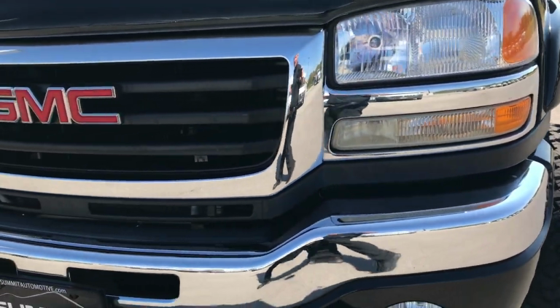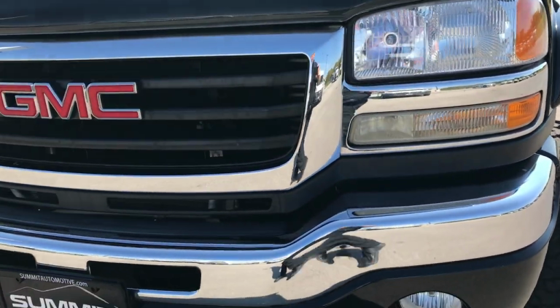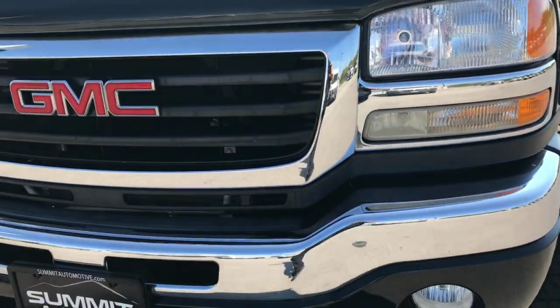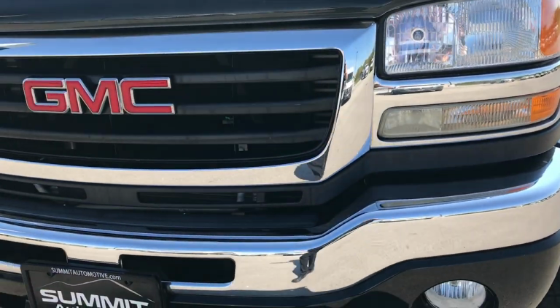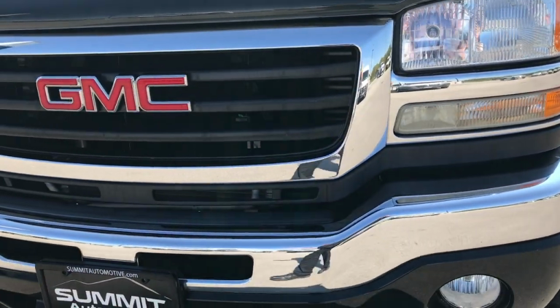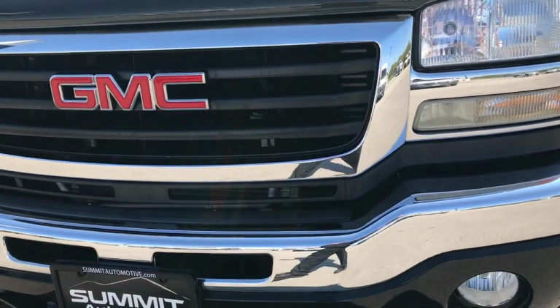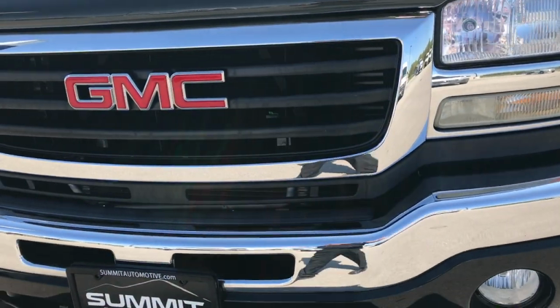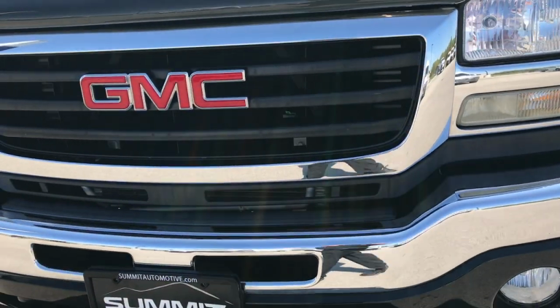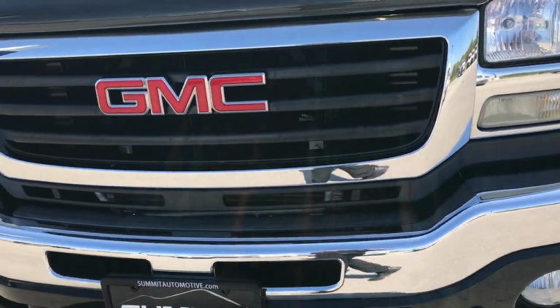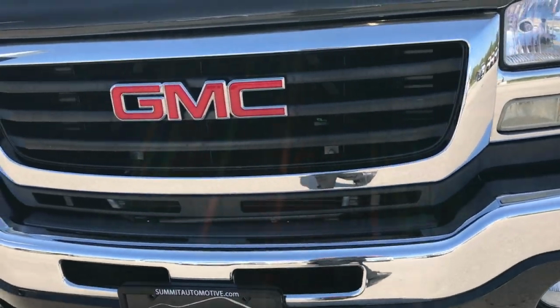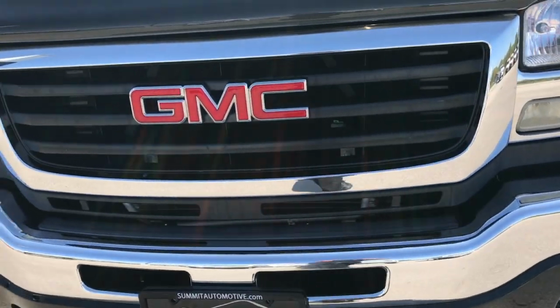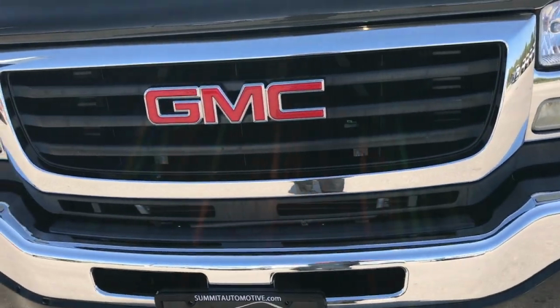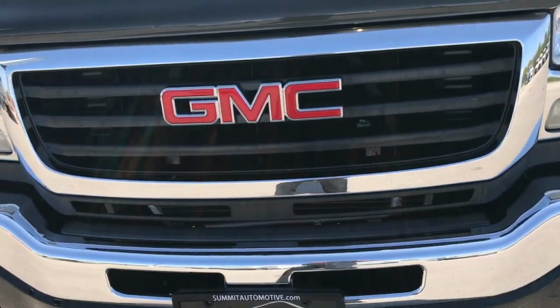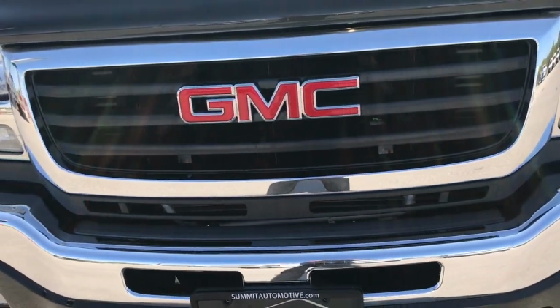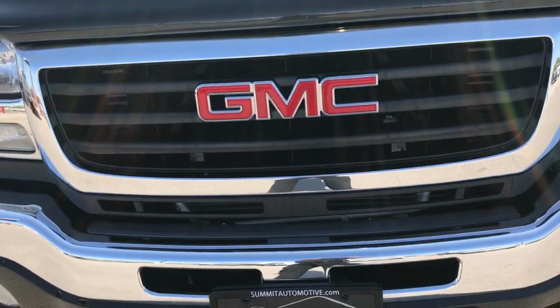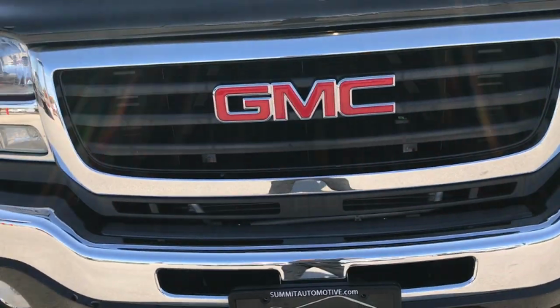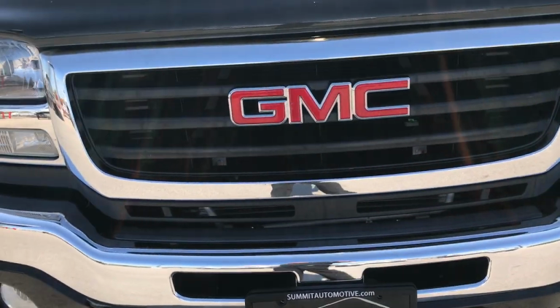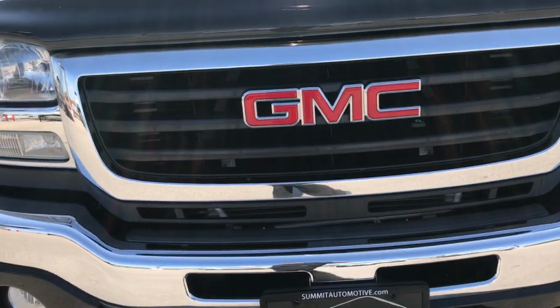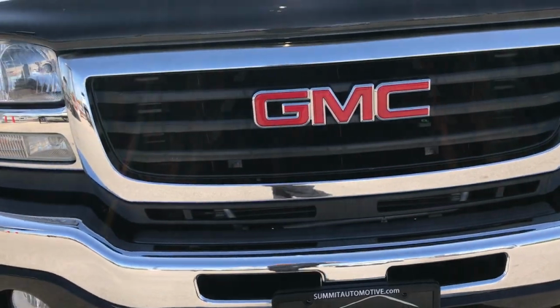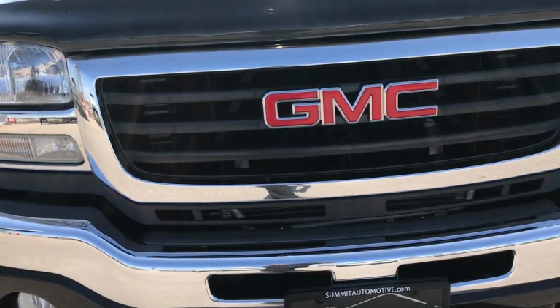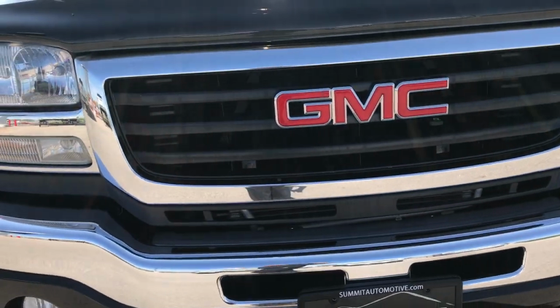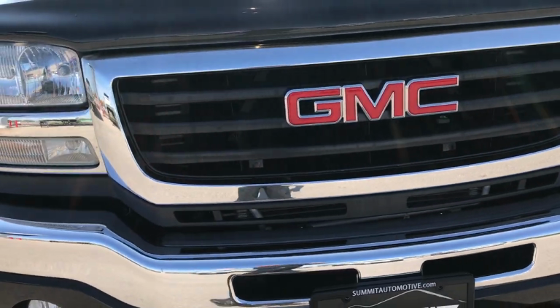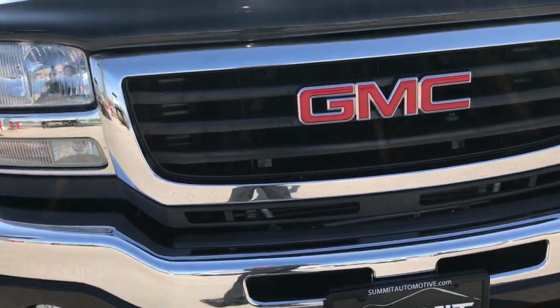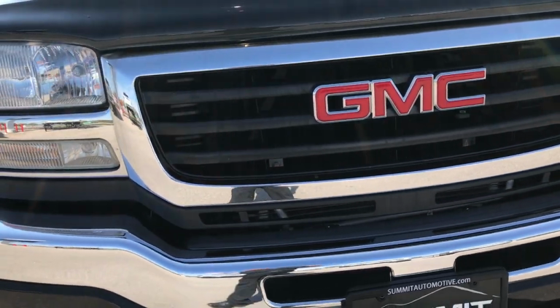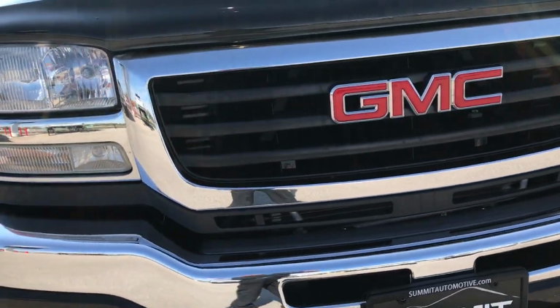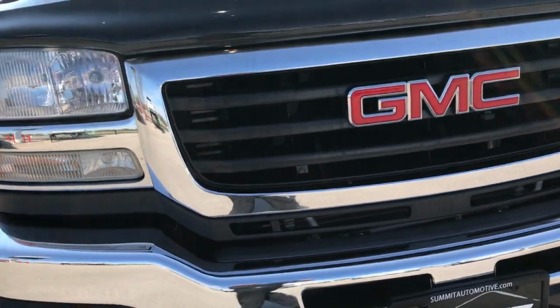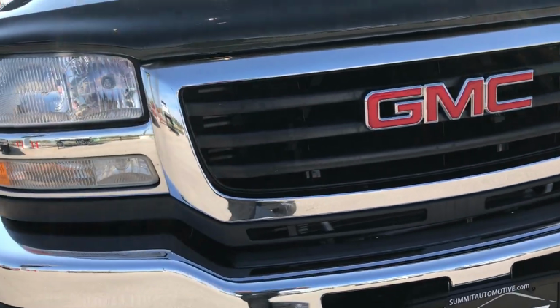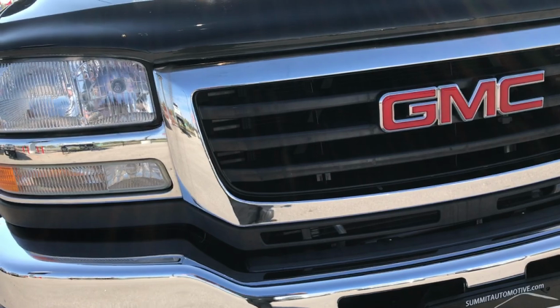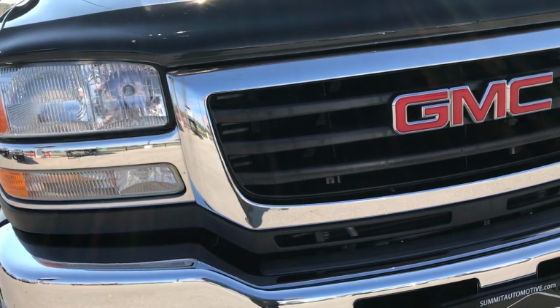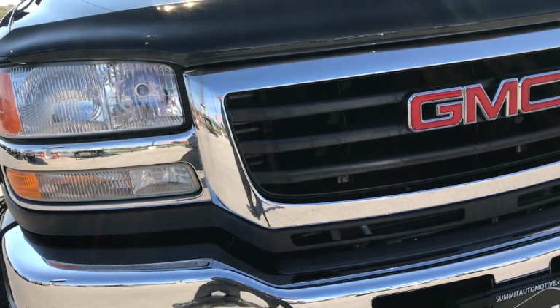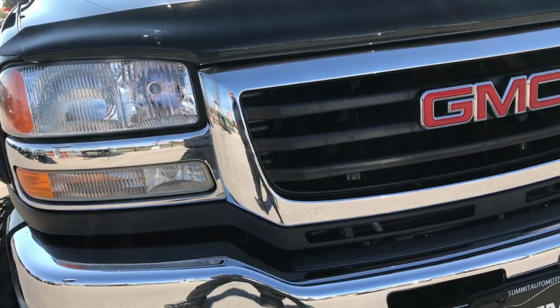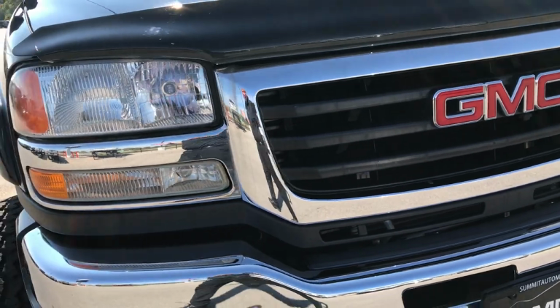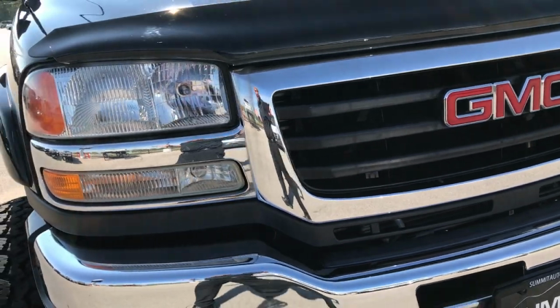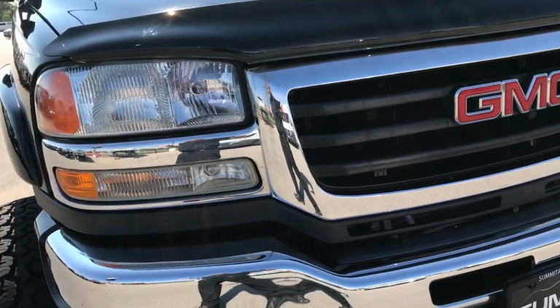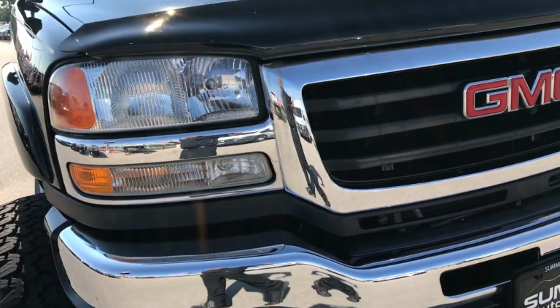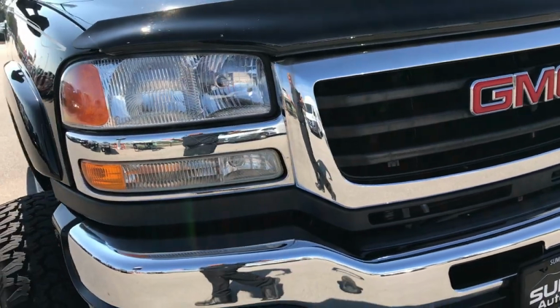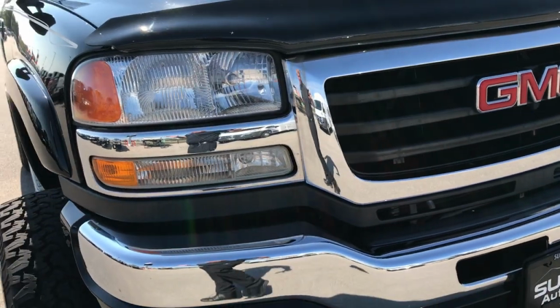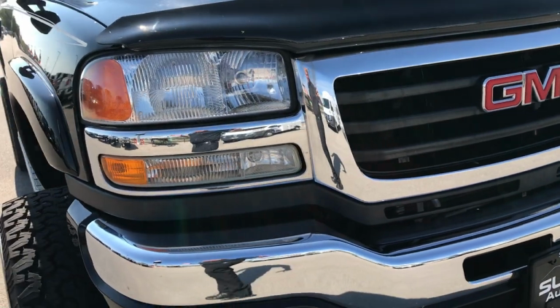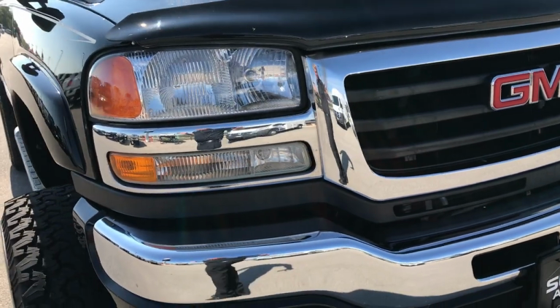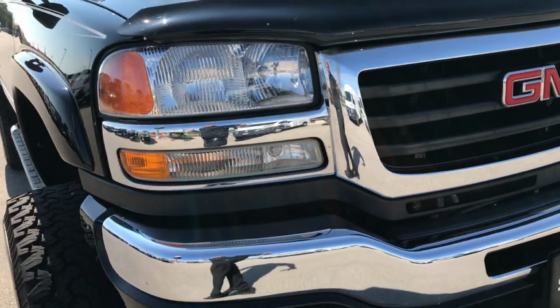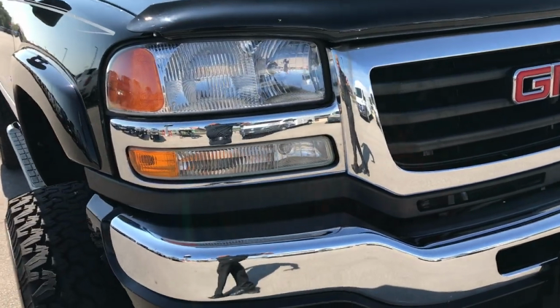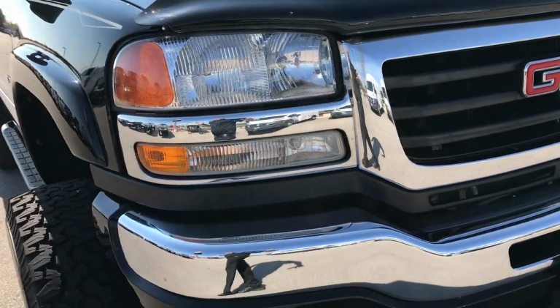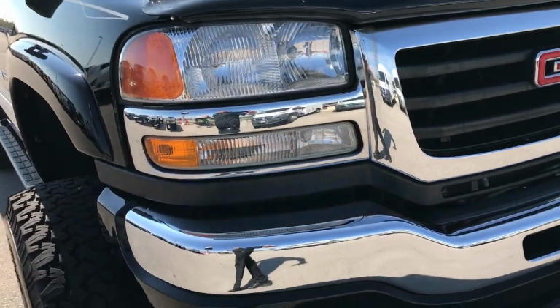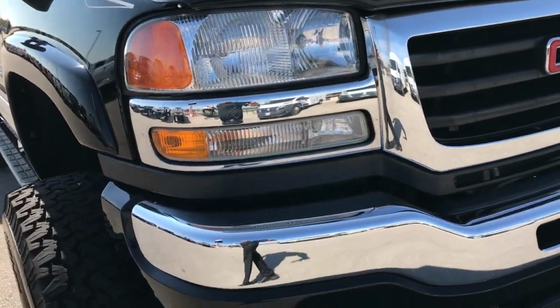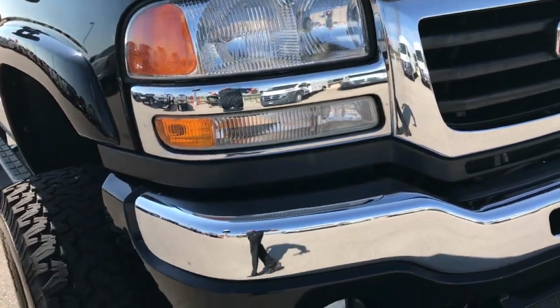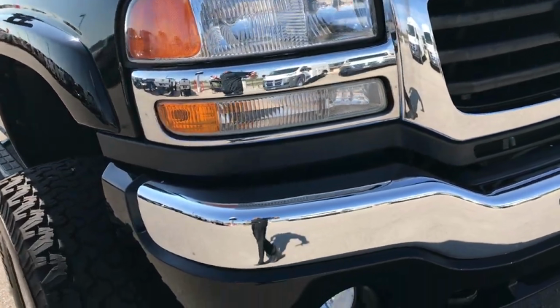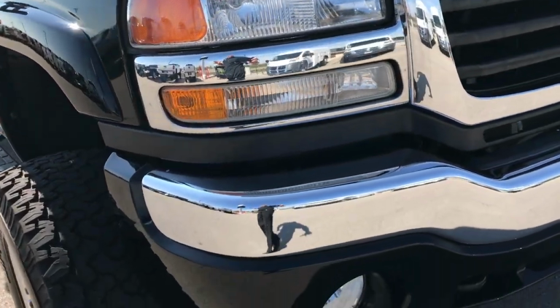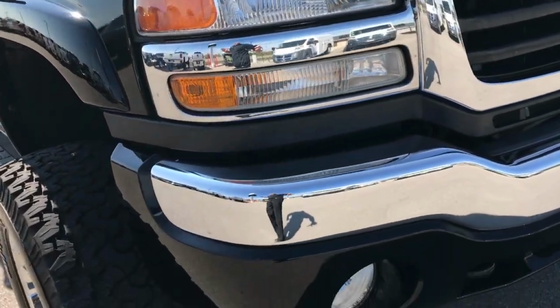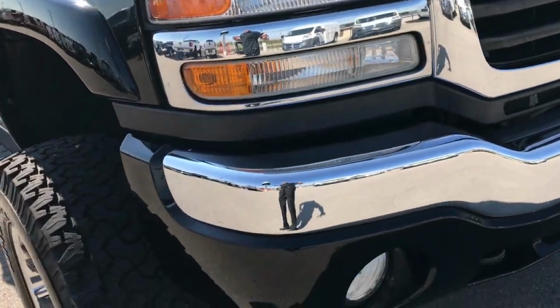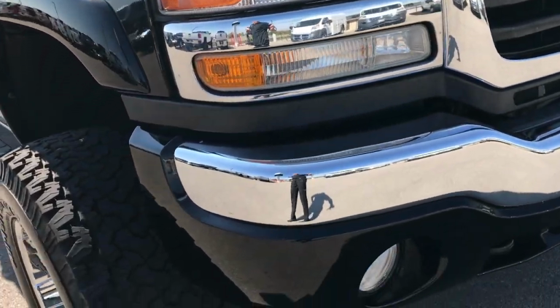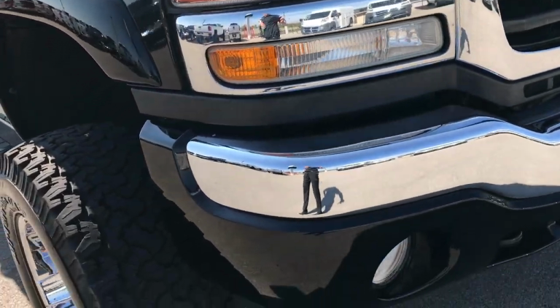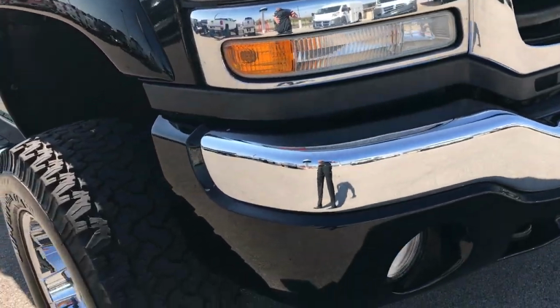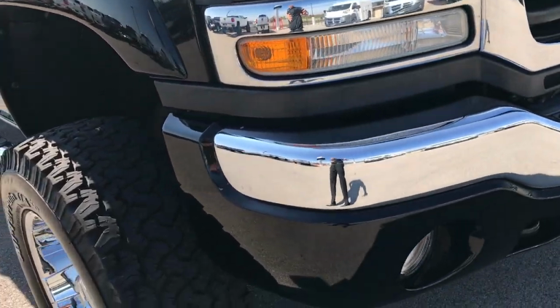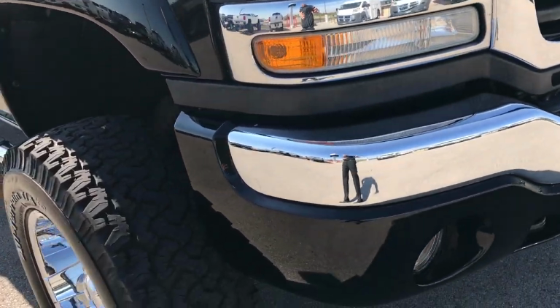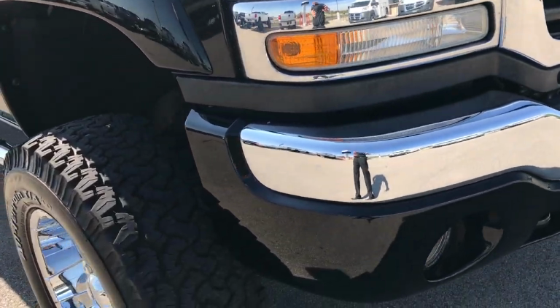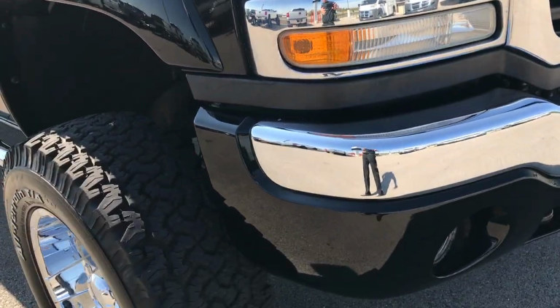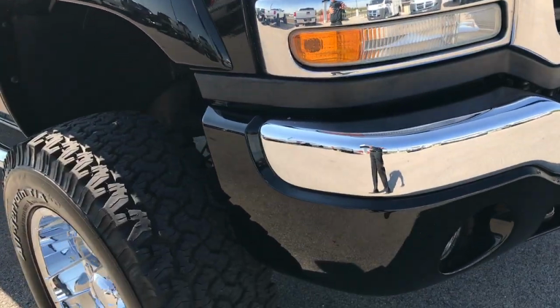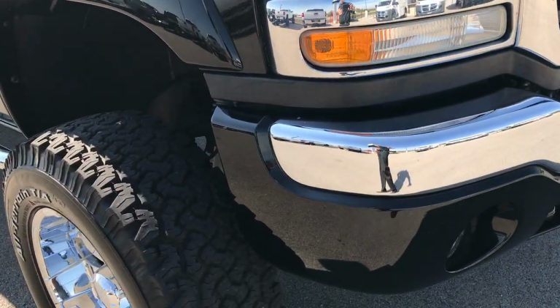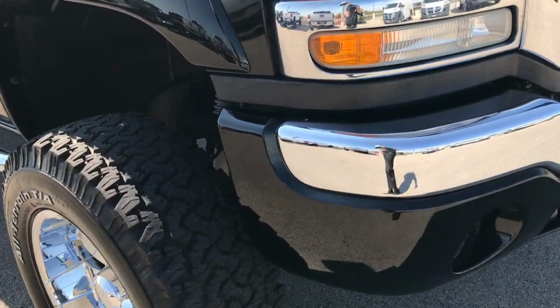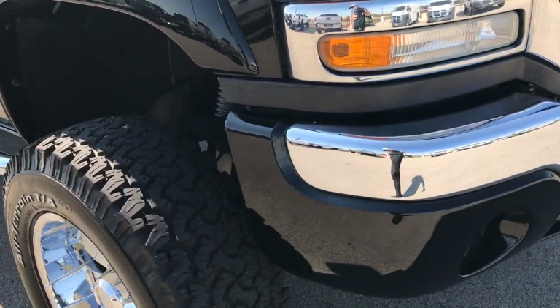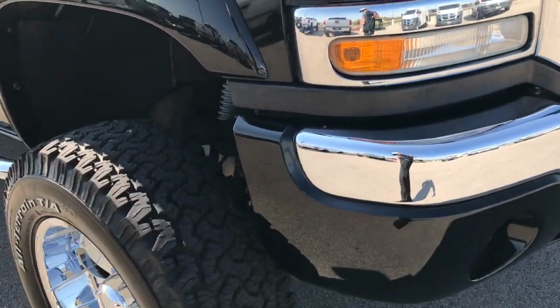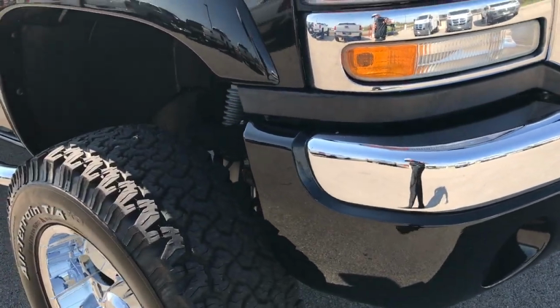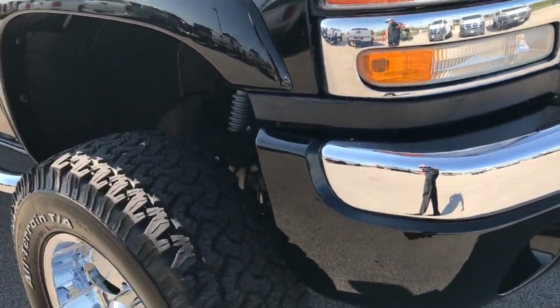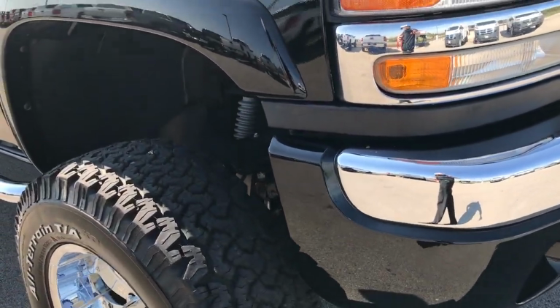The front grille is absolutely perfect — no dents, dings, cracks, or anything on it, and no dents or dings on the front bumper either.